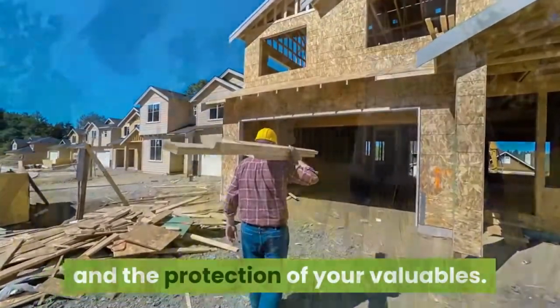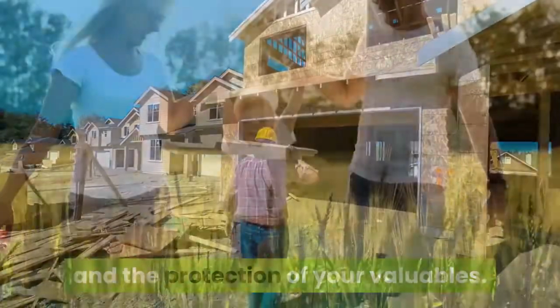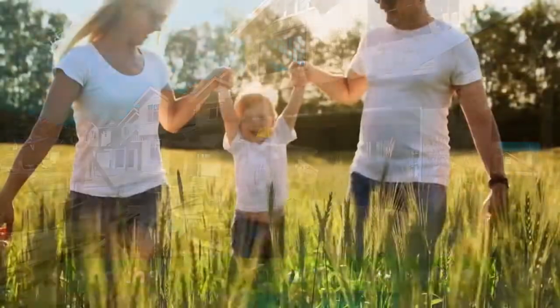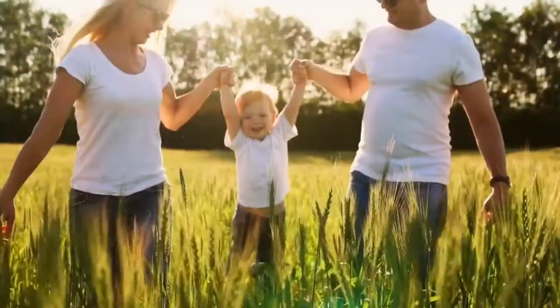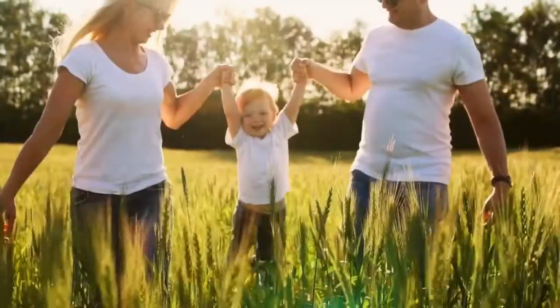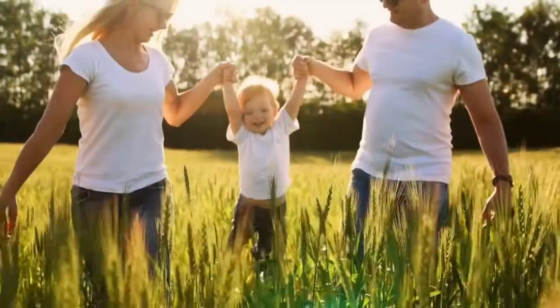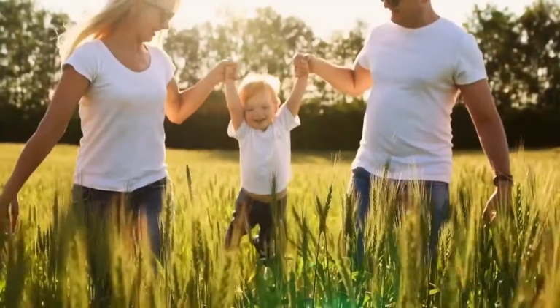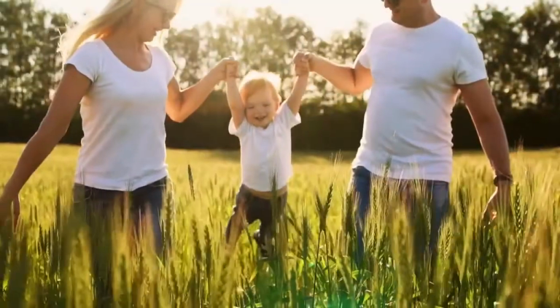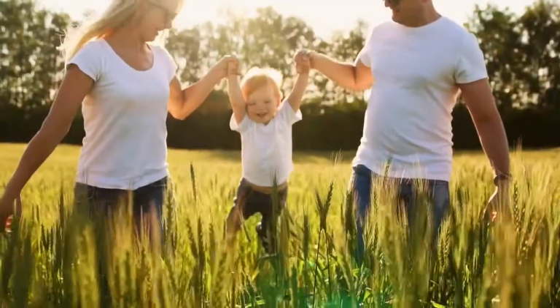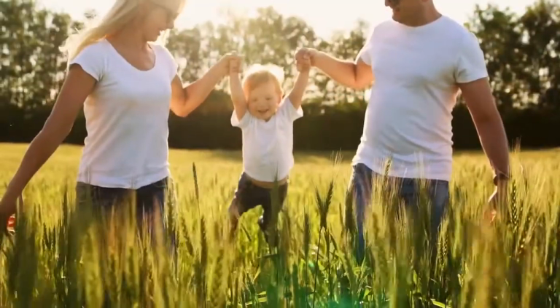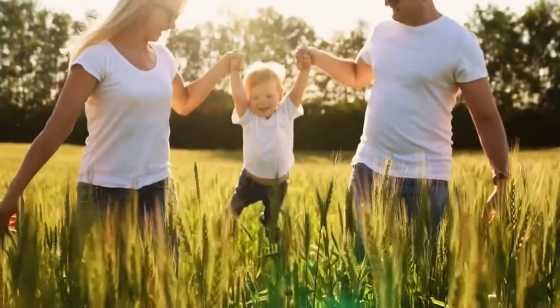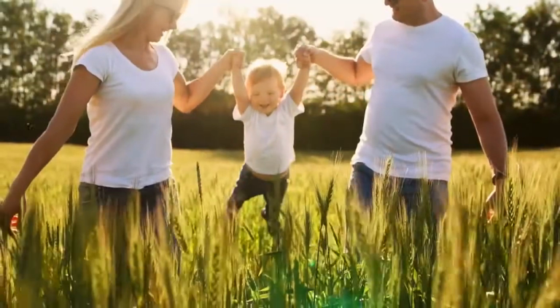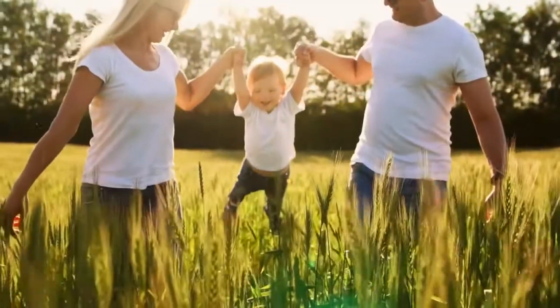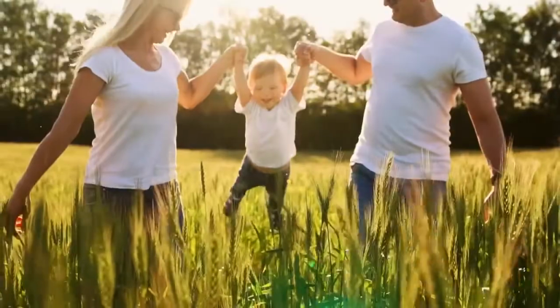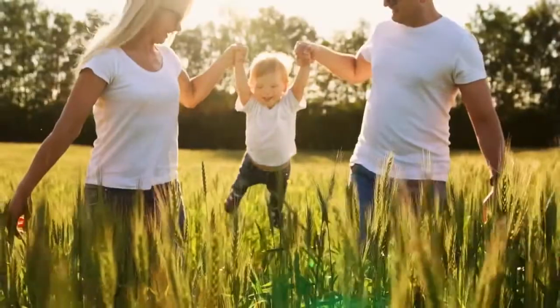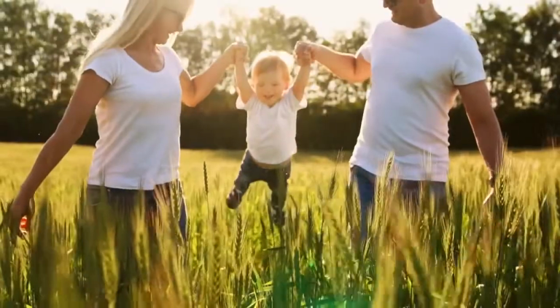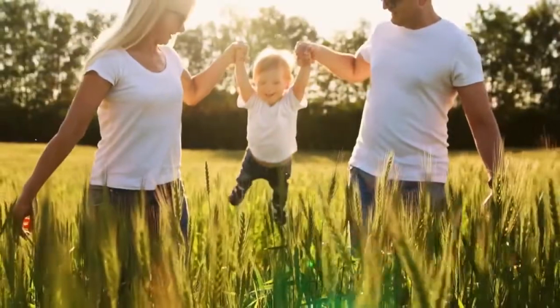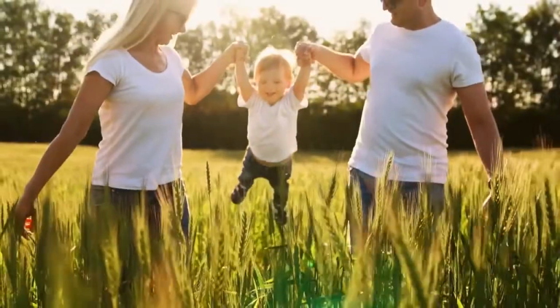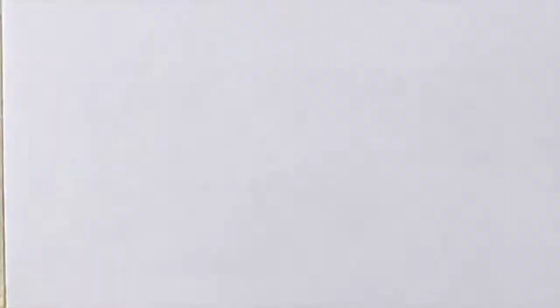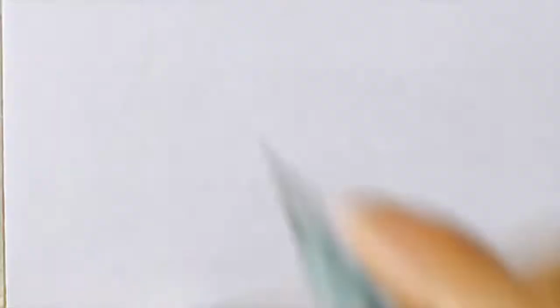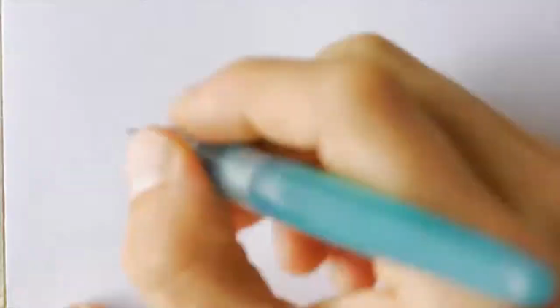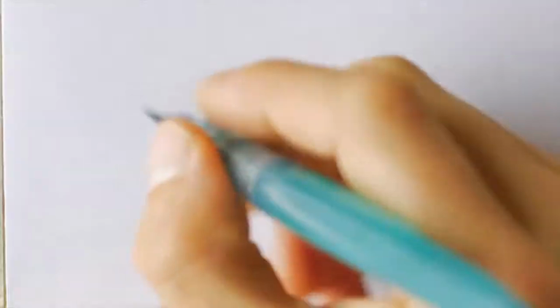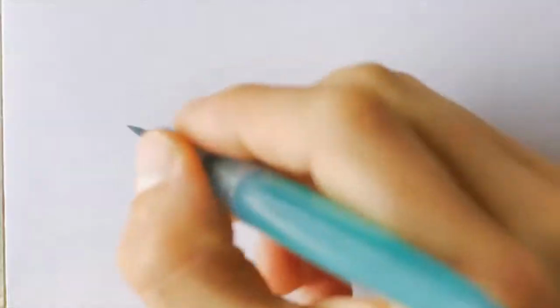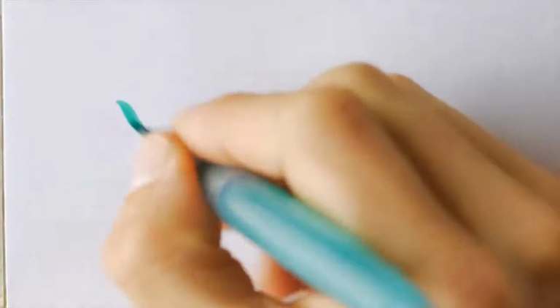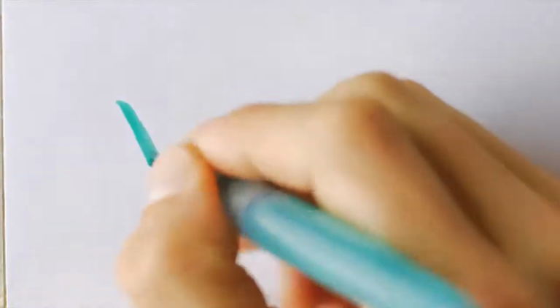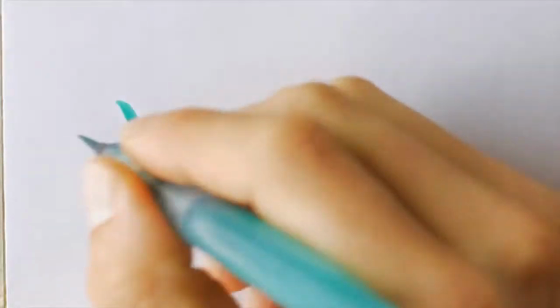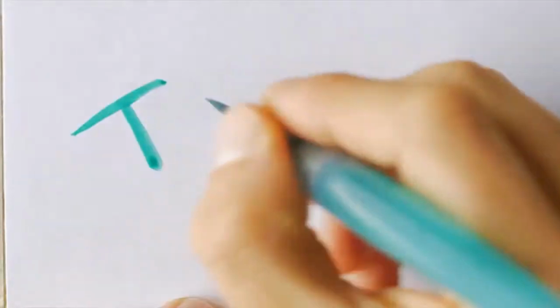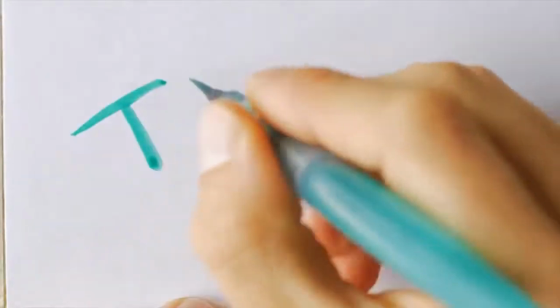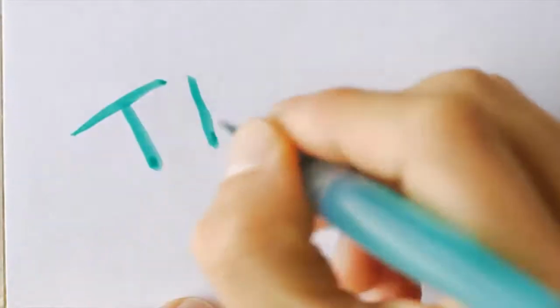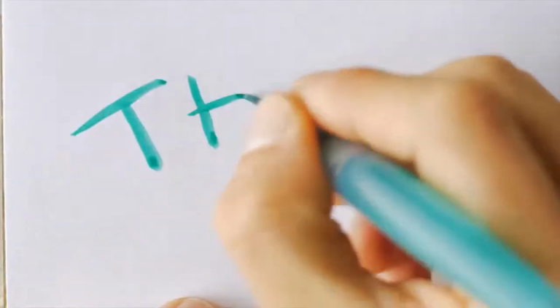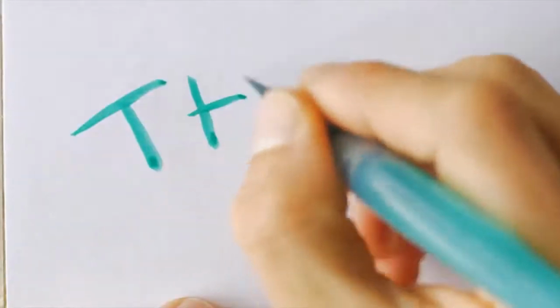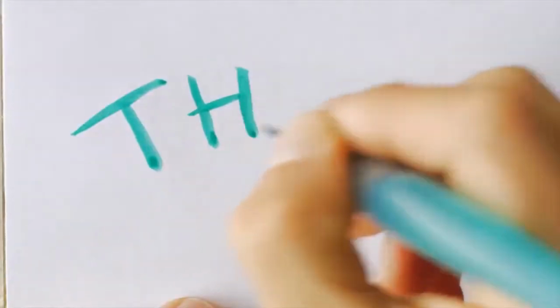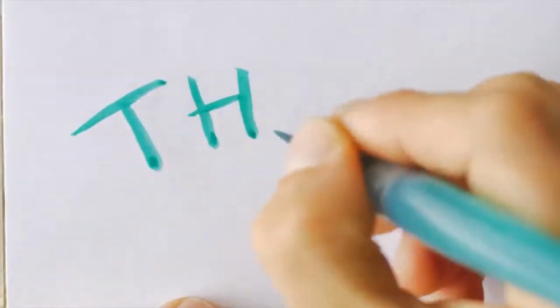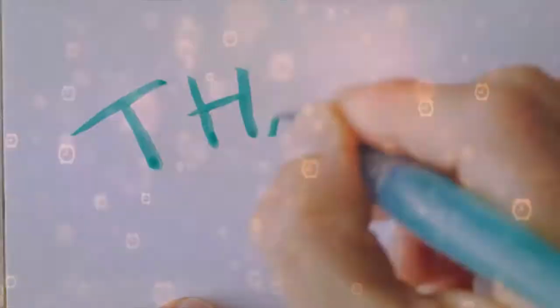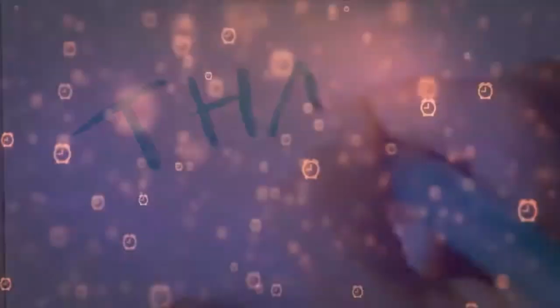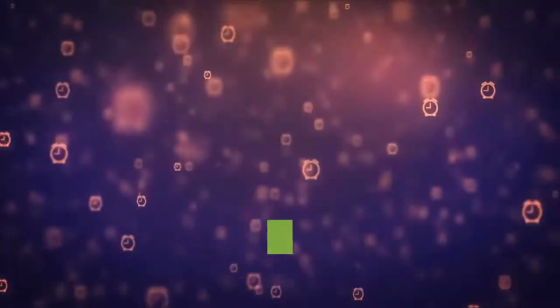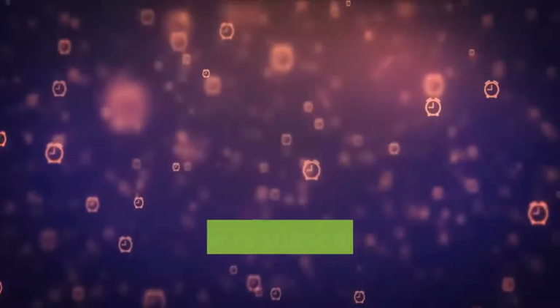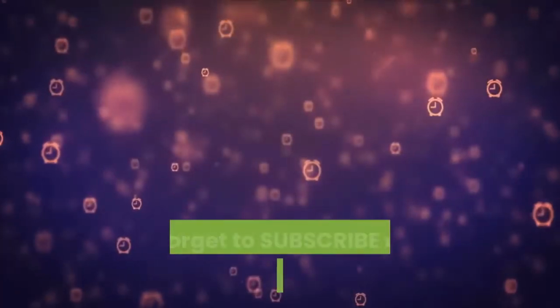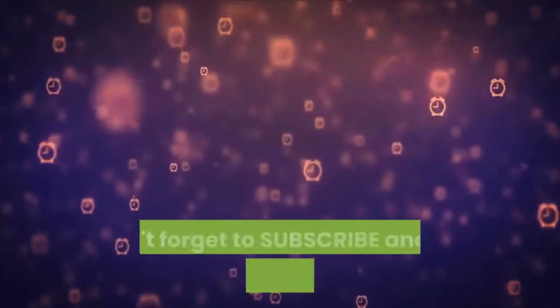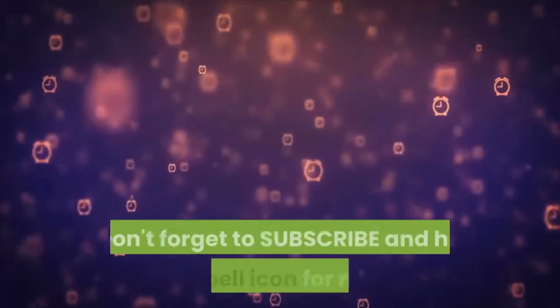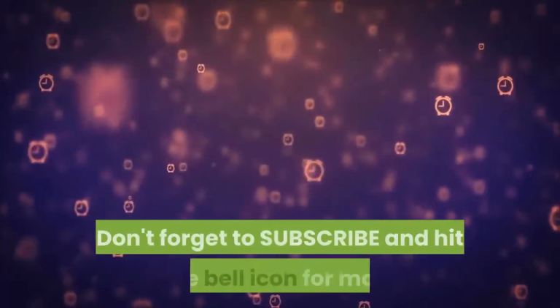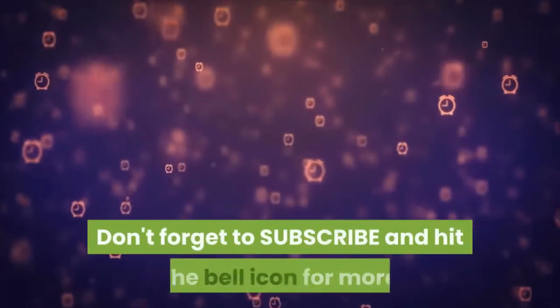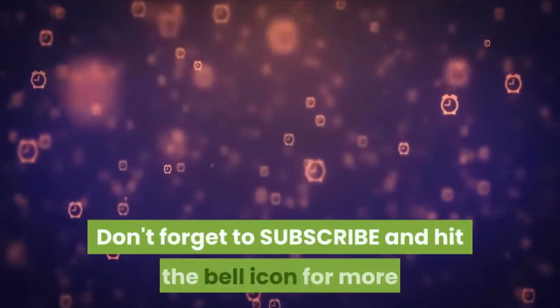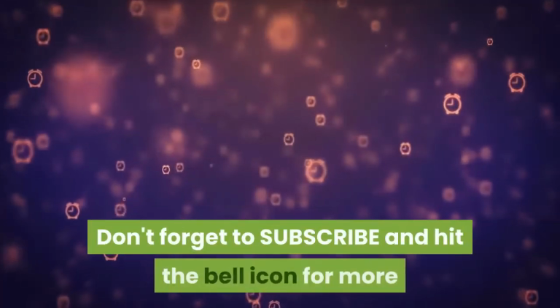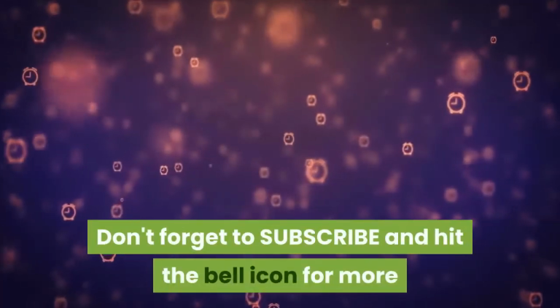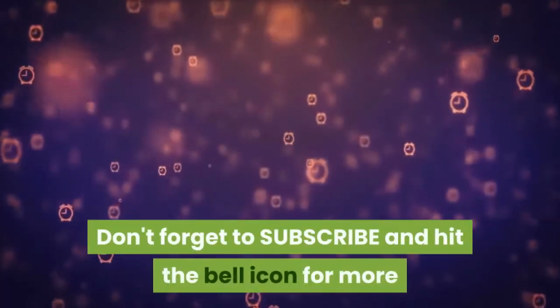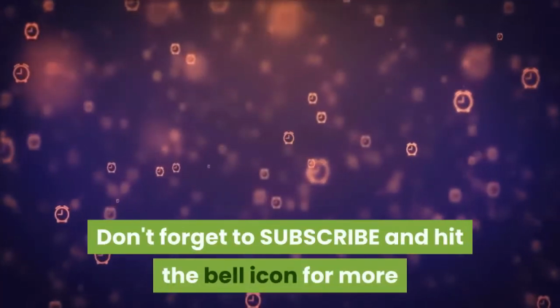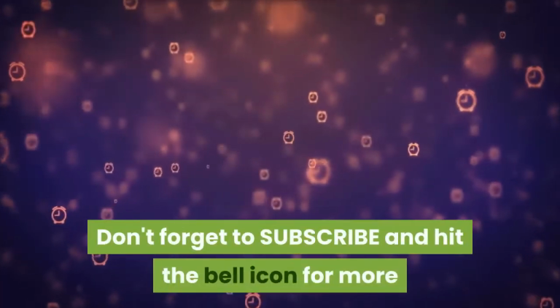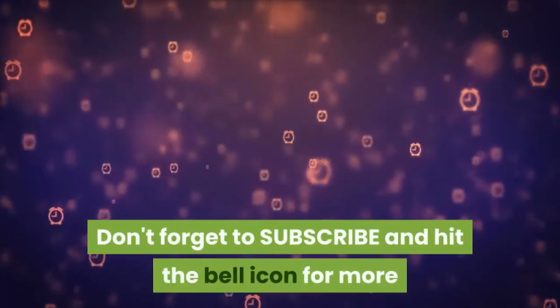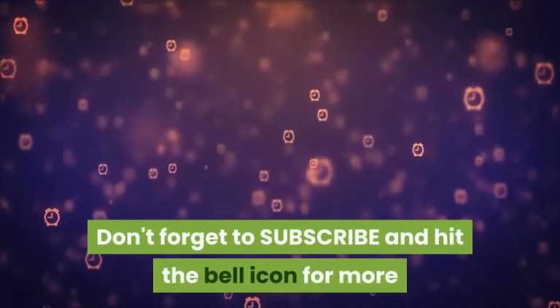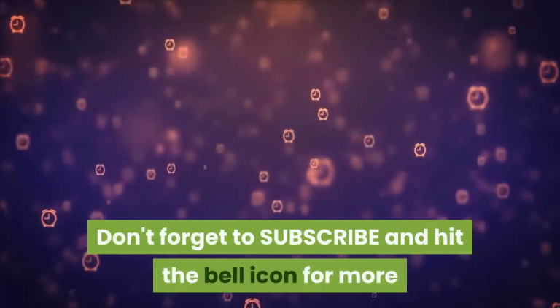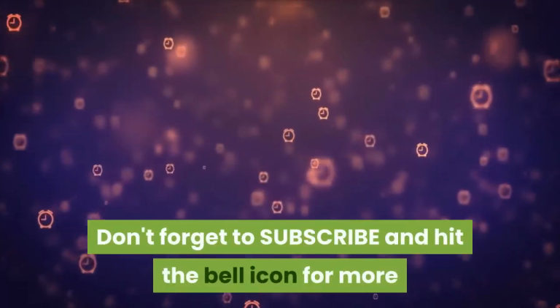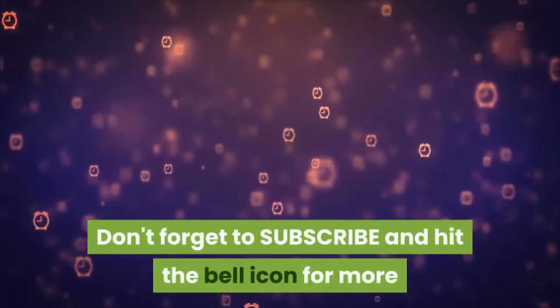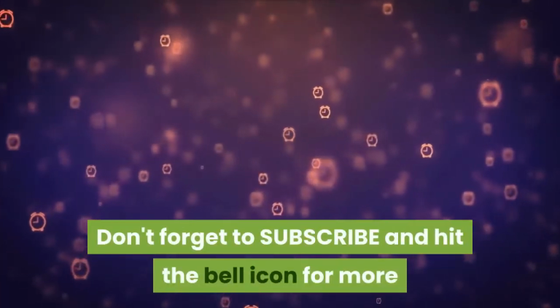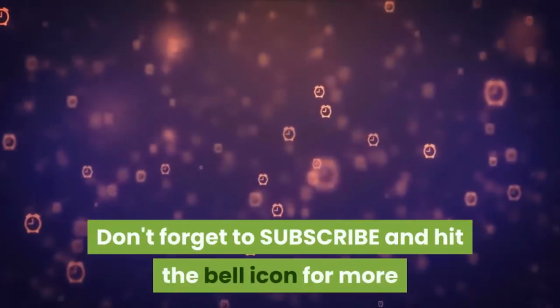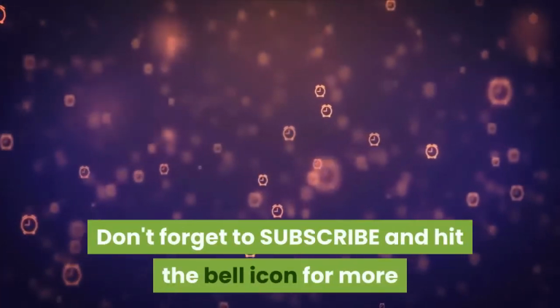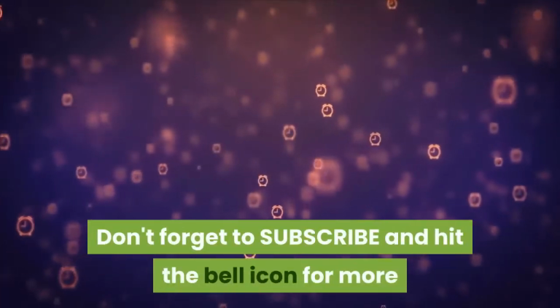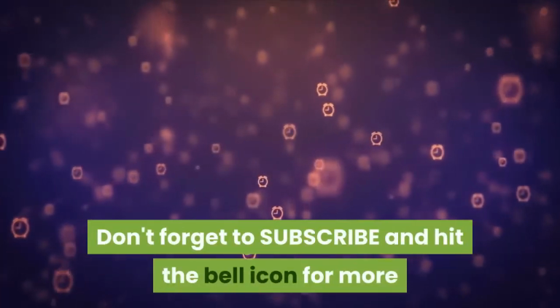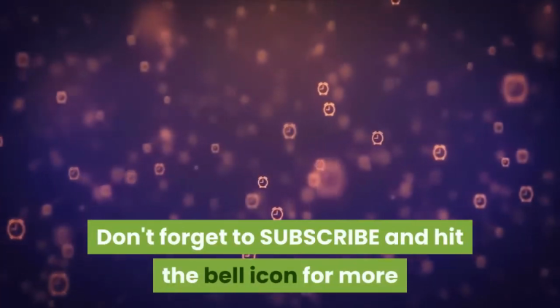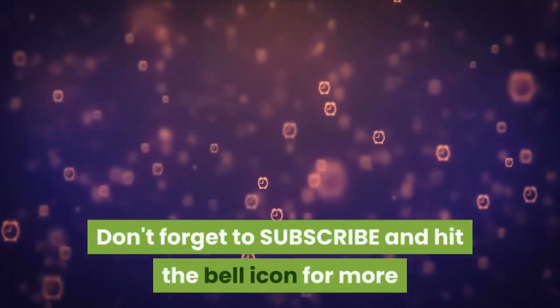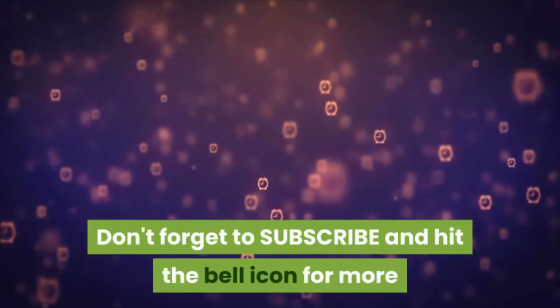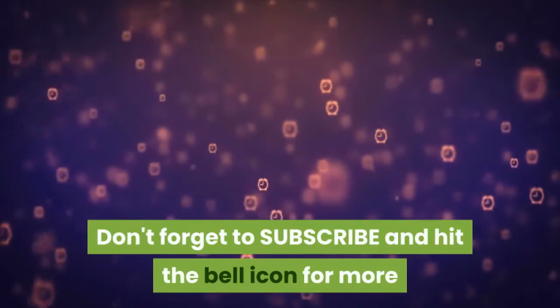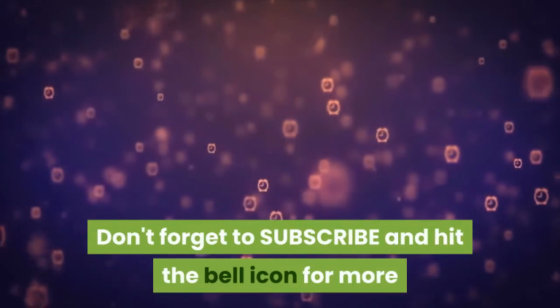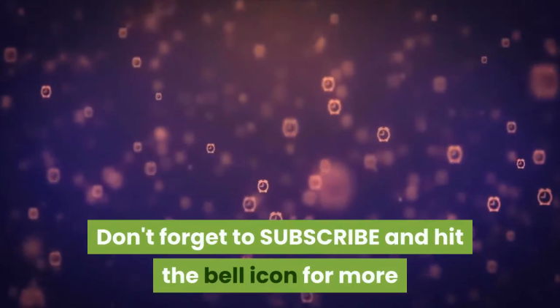Stay safe. Thanks for watching. Don't forget to subscribe and hit the bell icon for more tips, resources, insights, and free reports for home security.